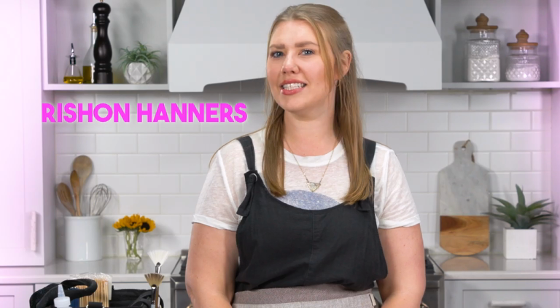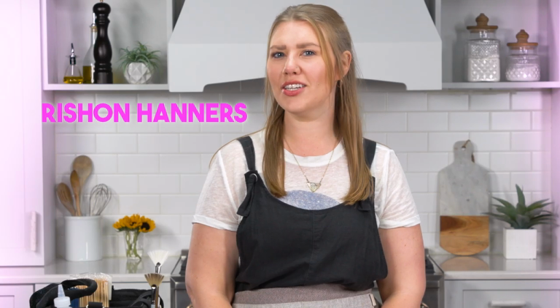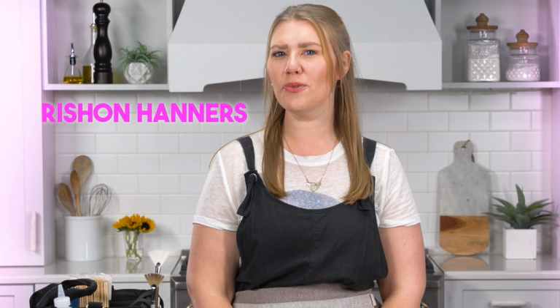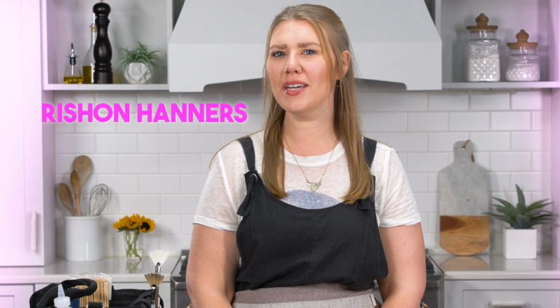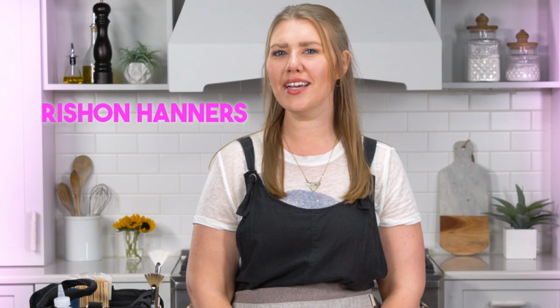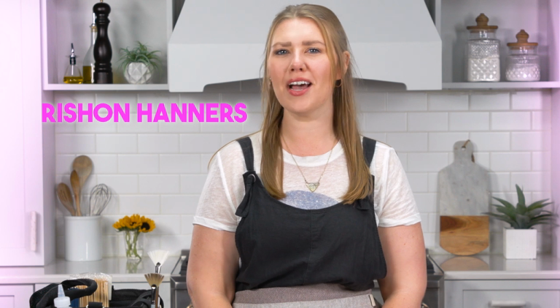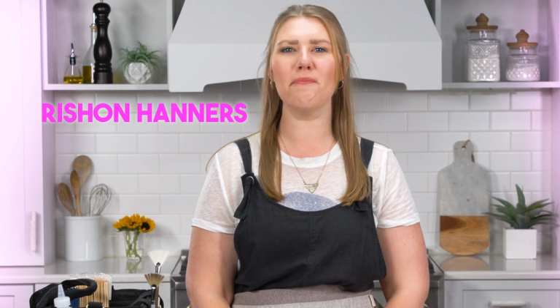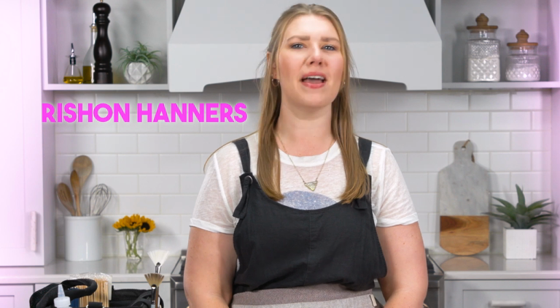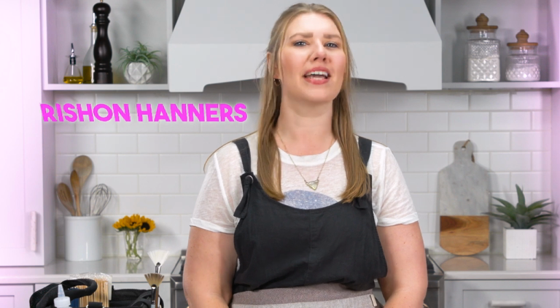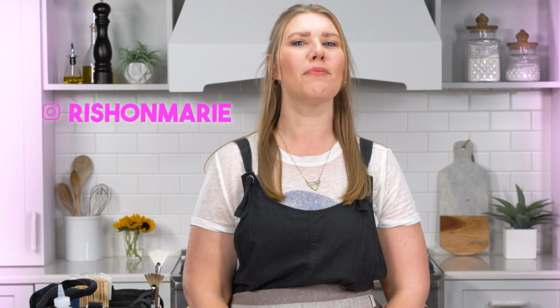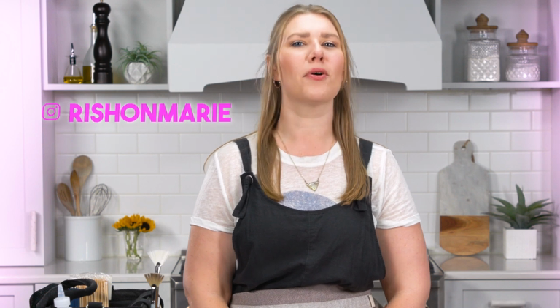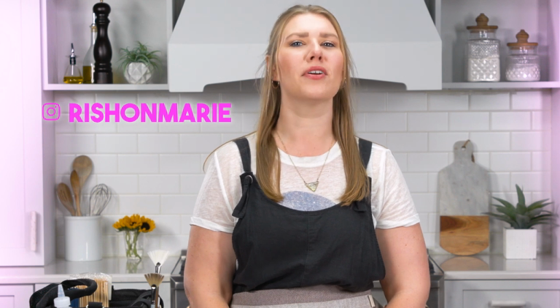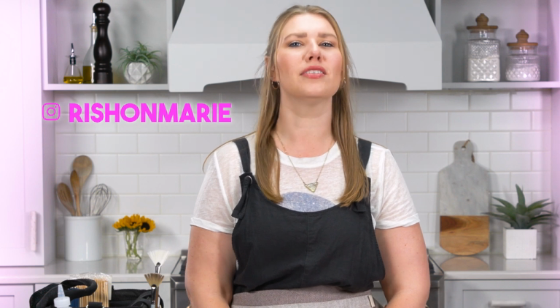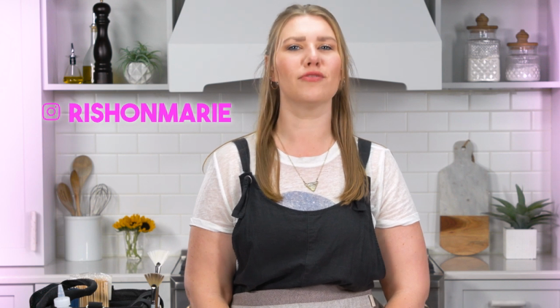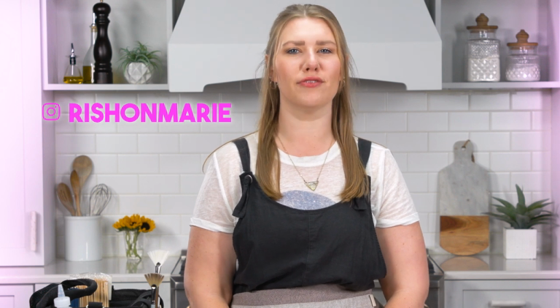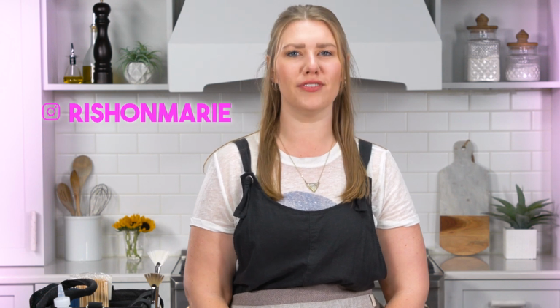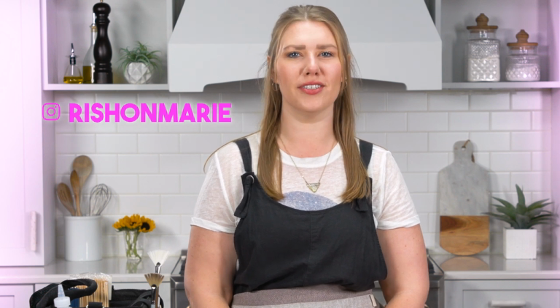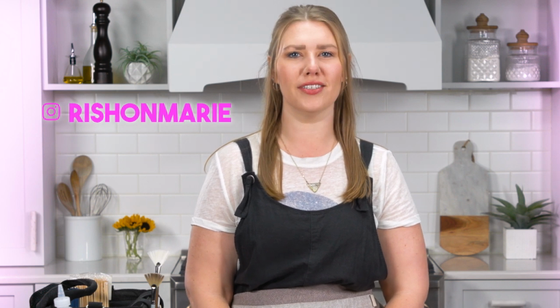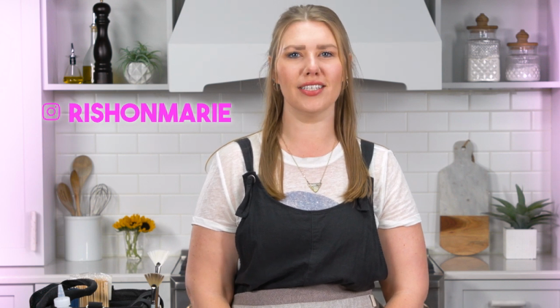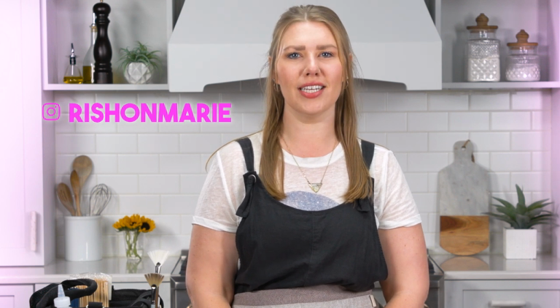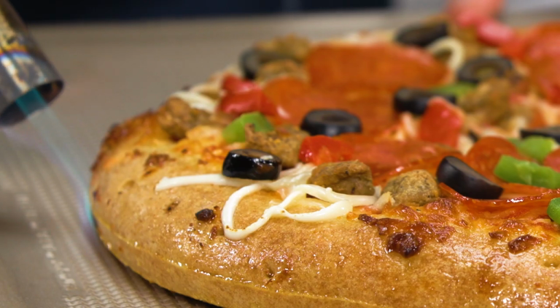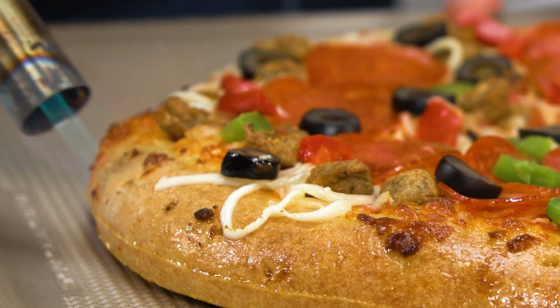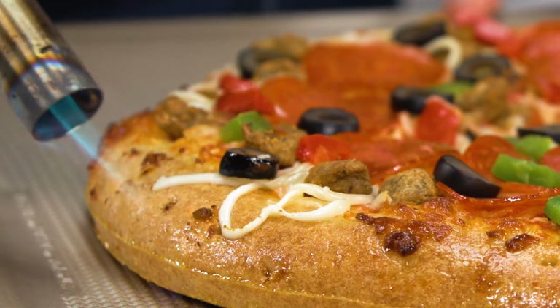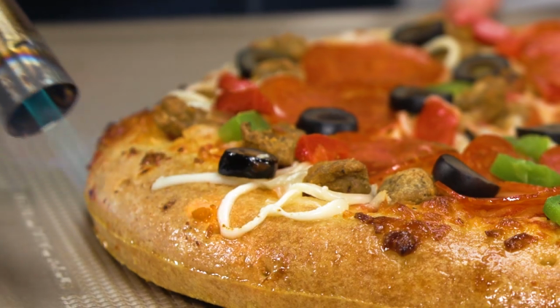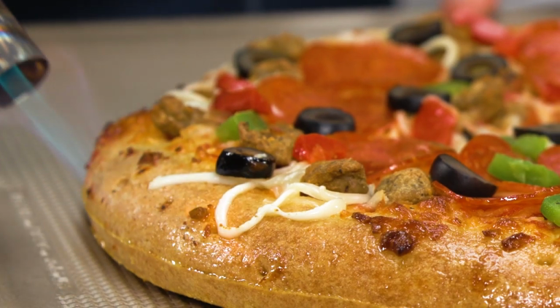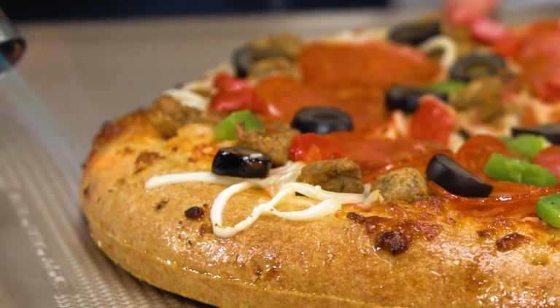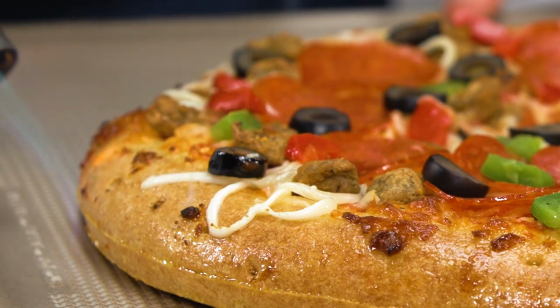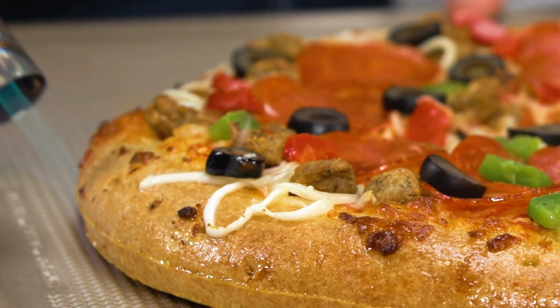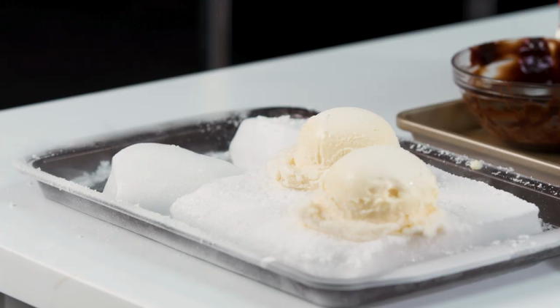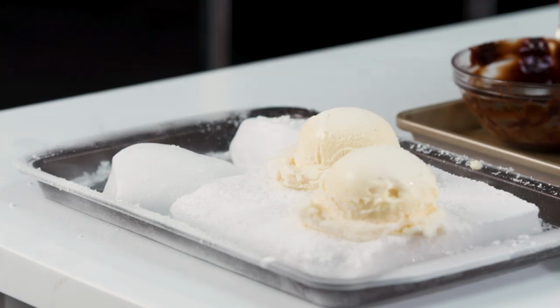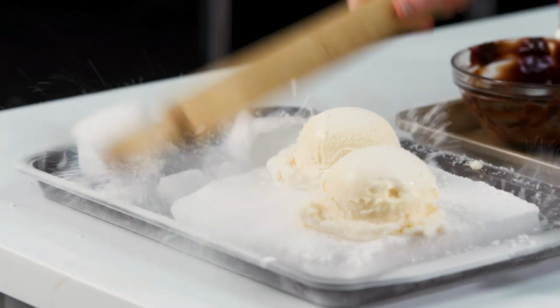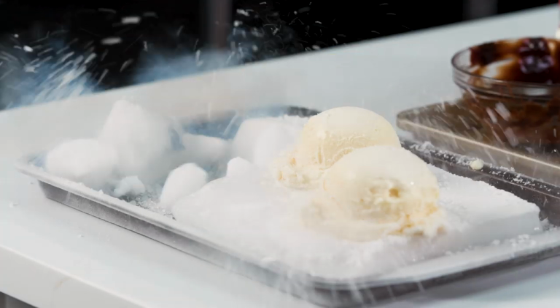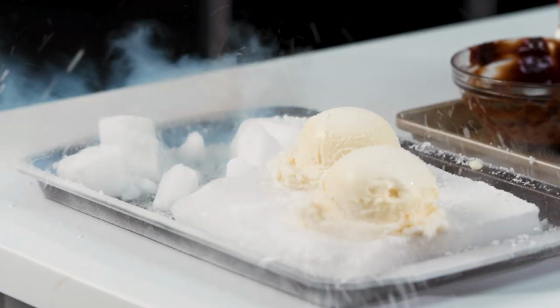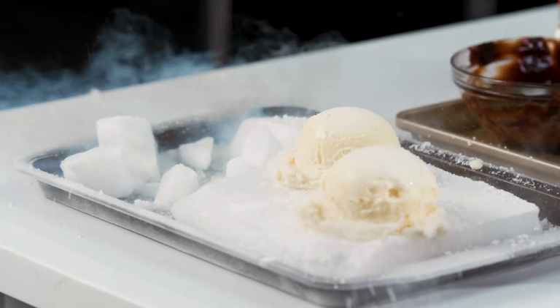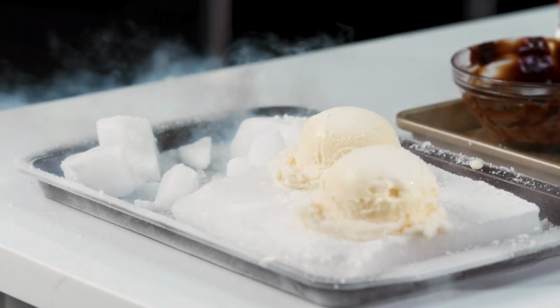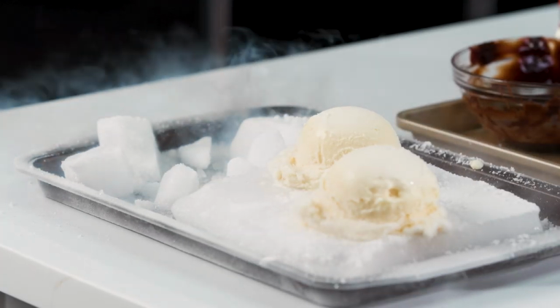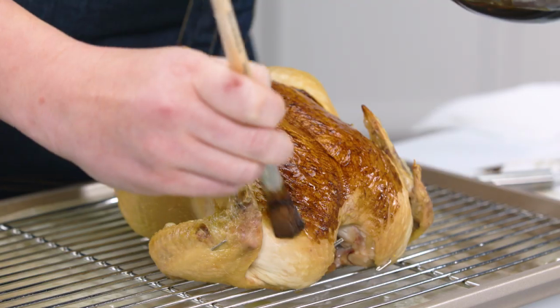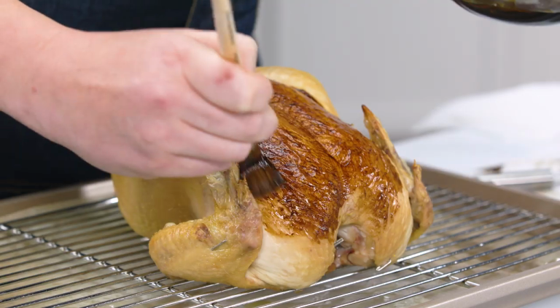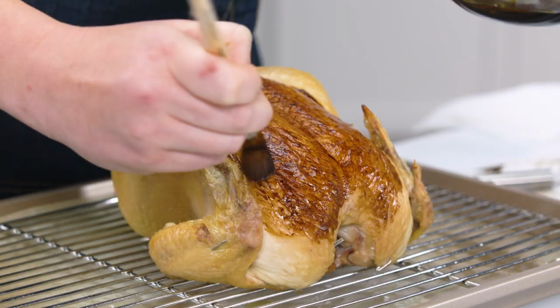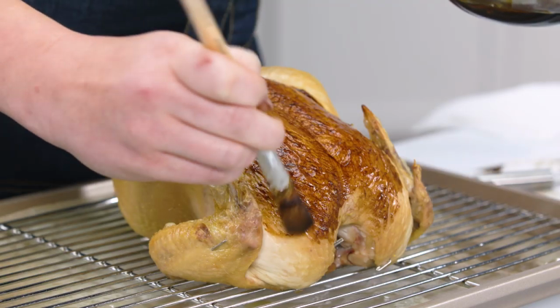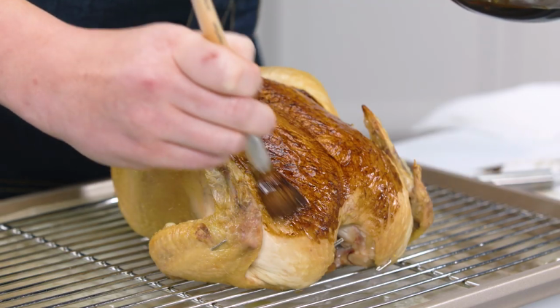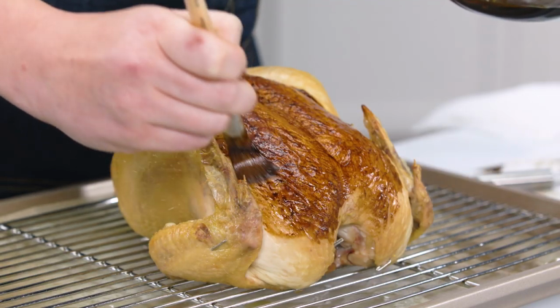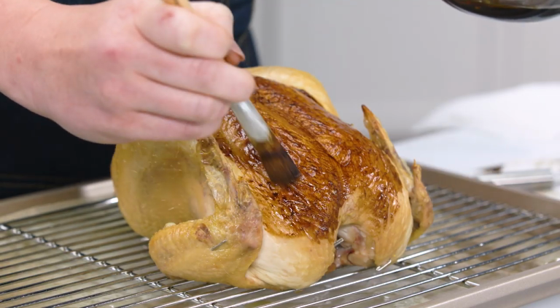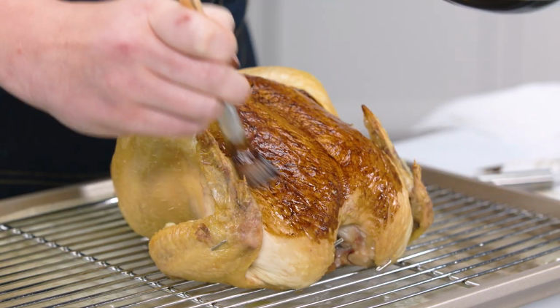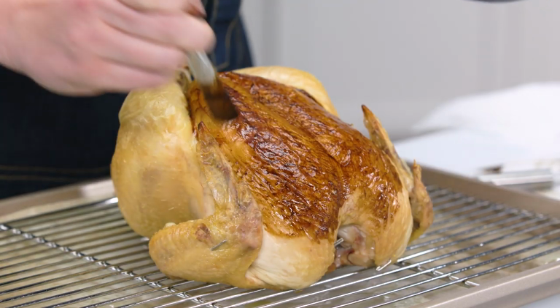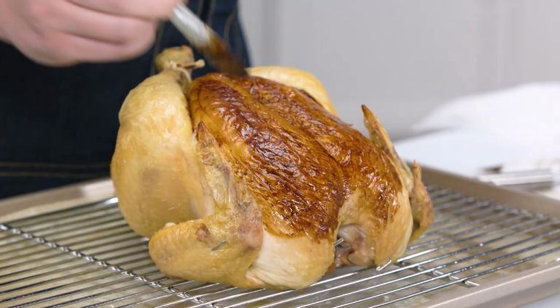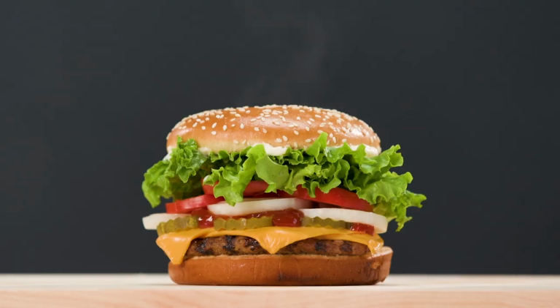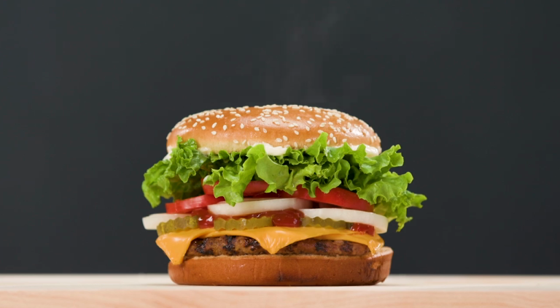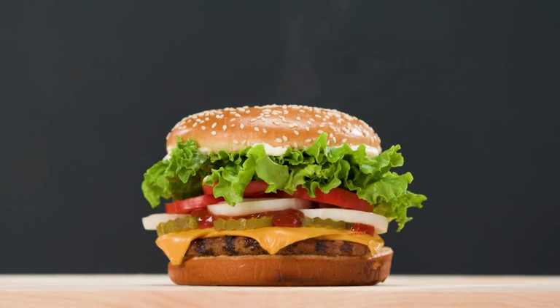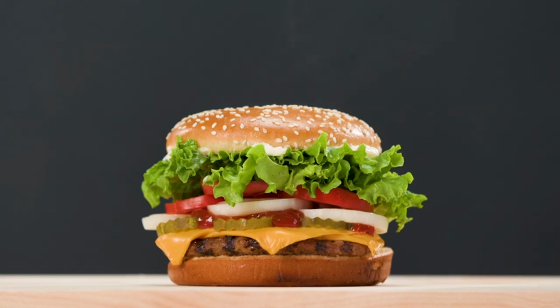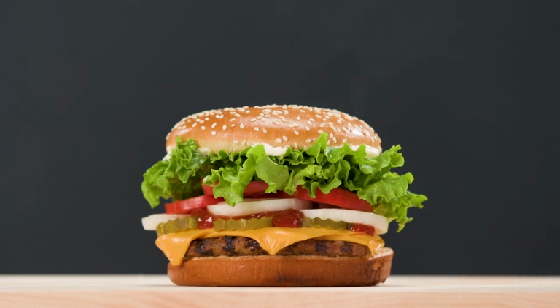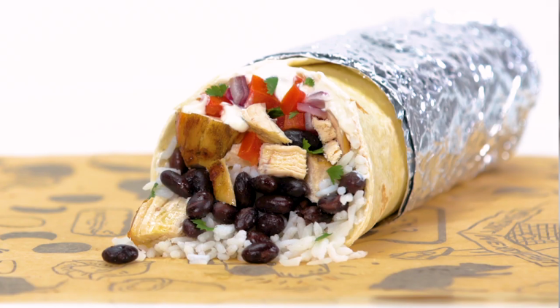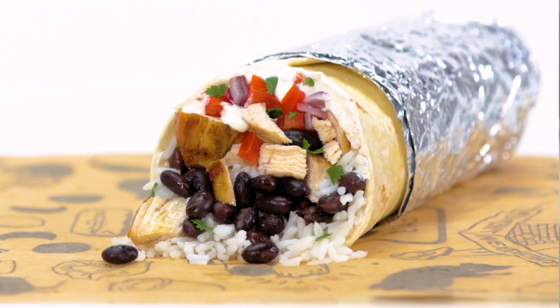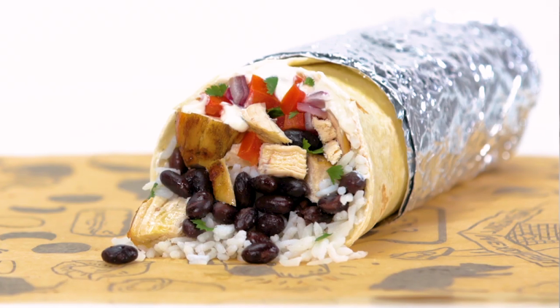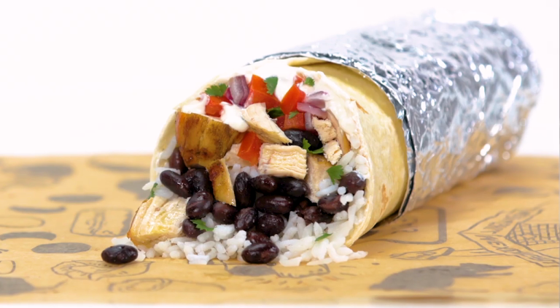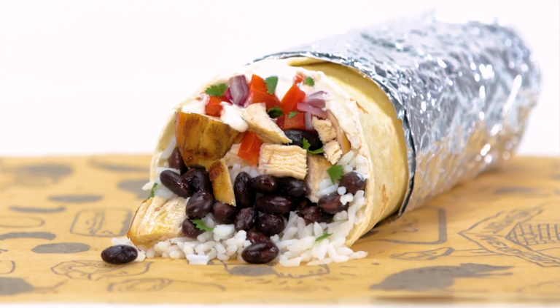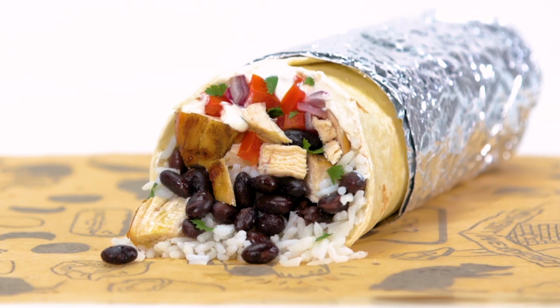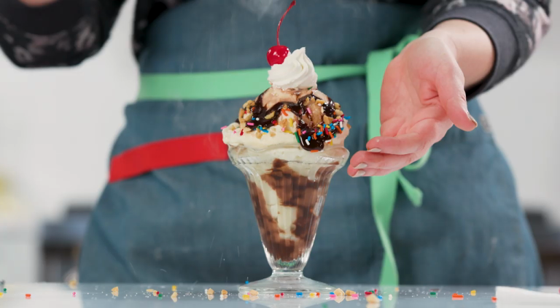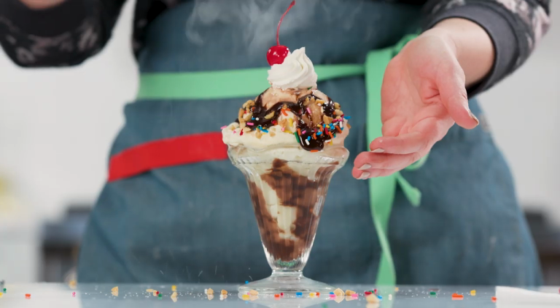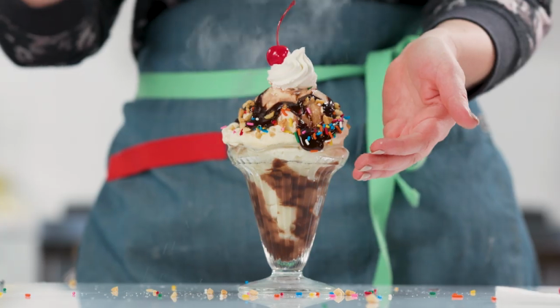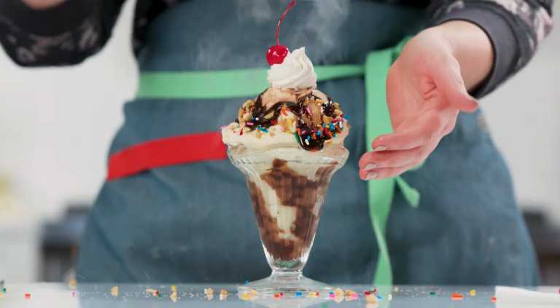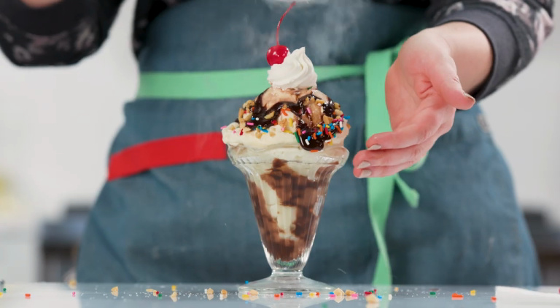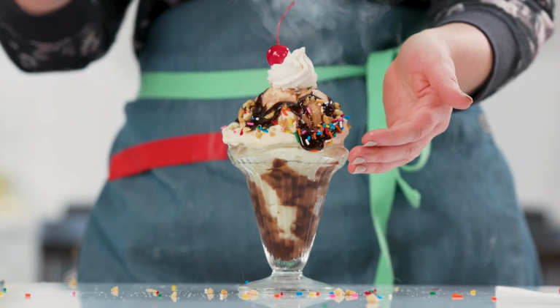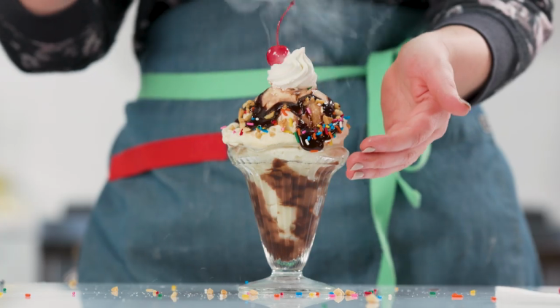Consider me a makeup artist for food. I take boring, everyday, average food and make it look amazing.